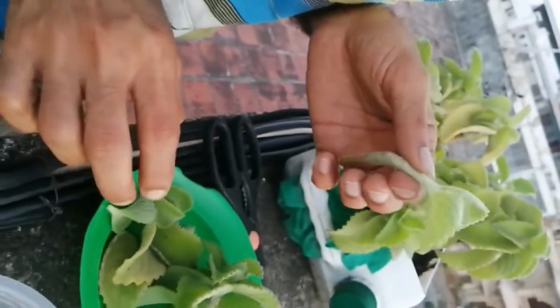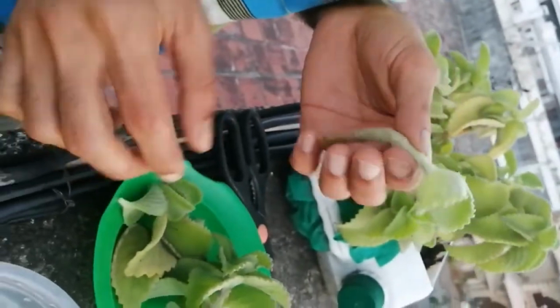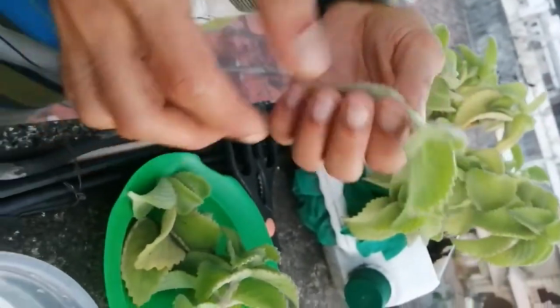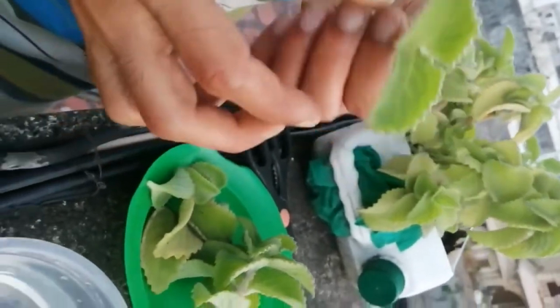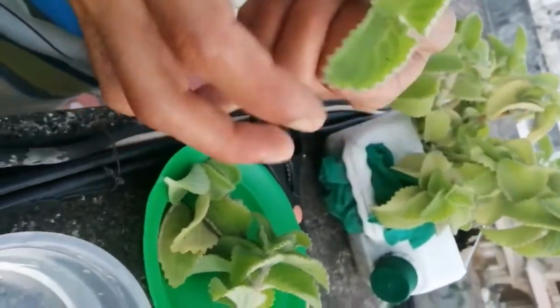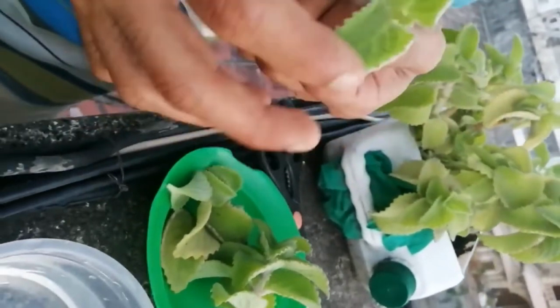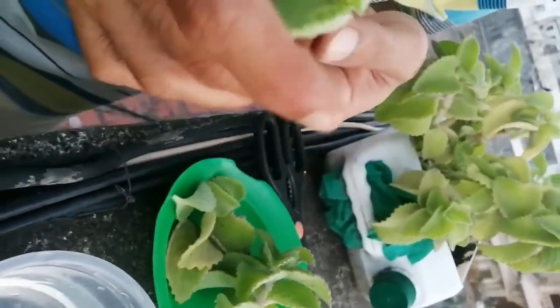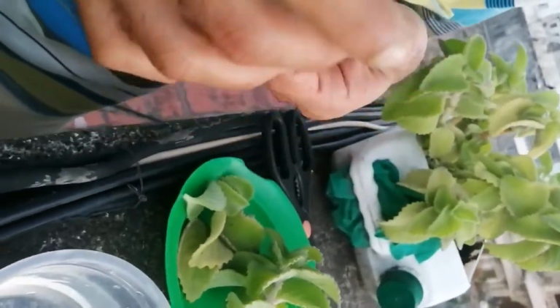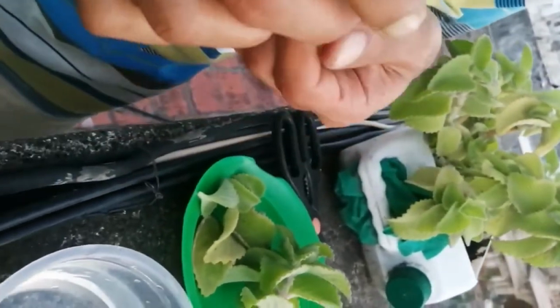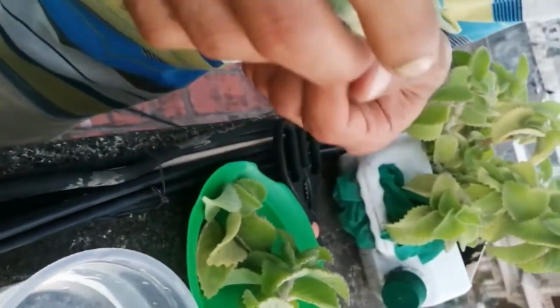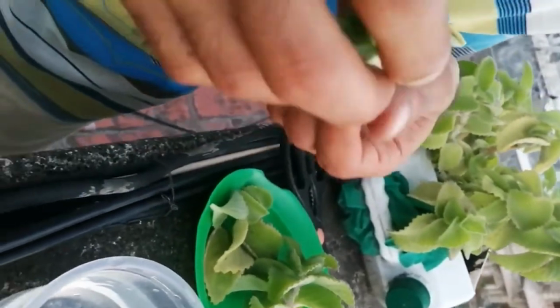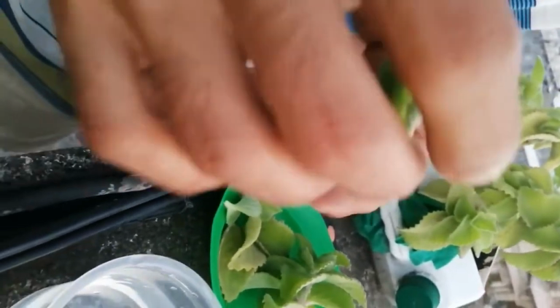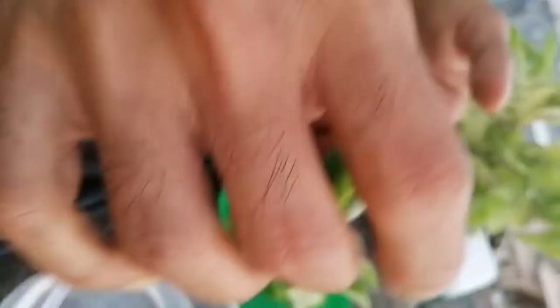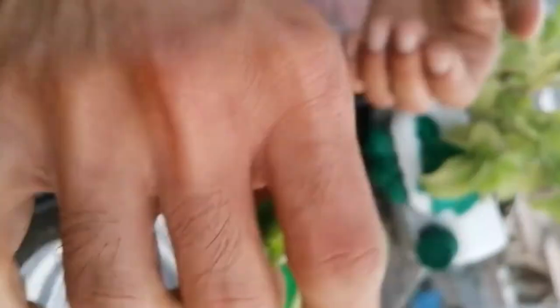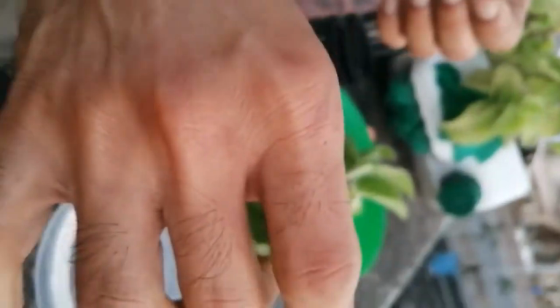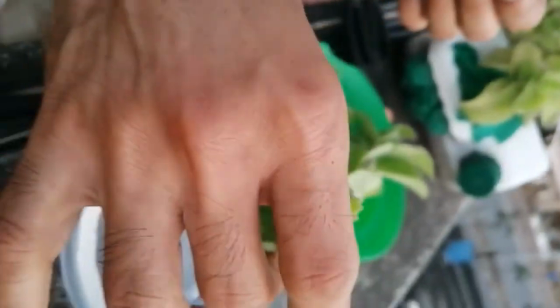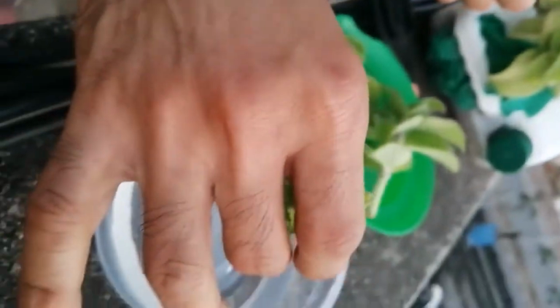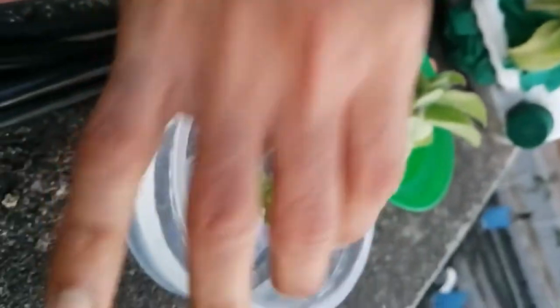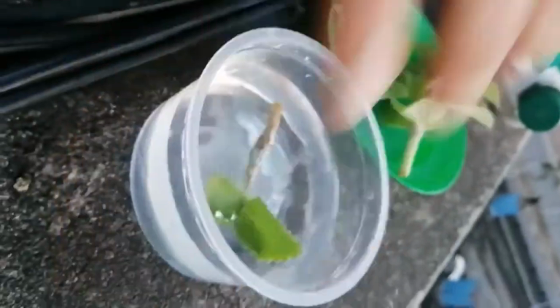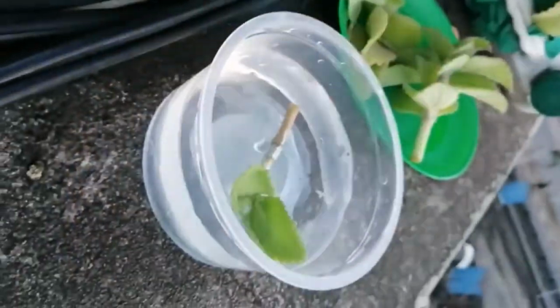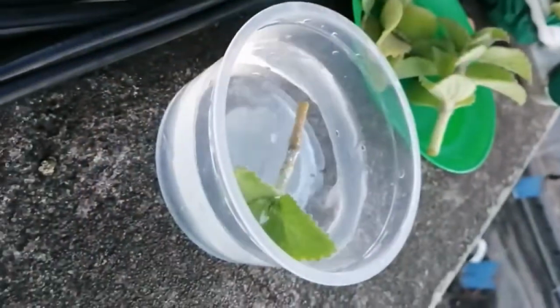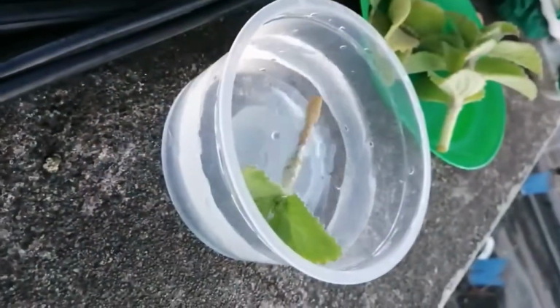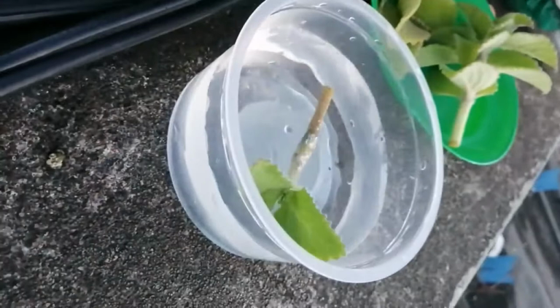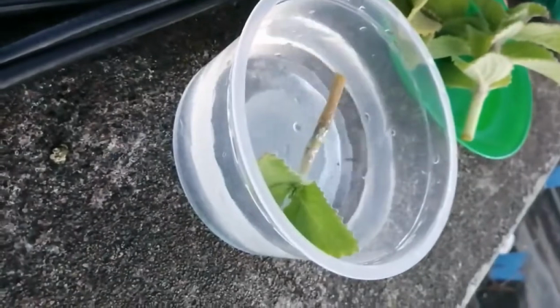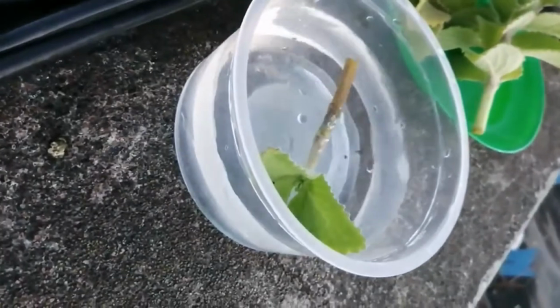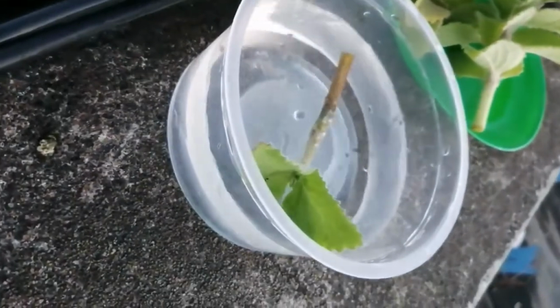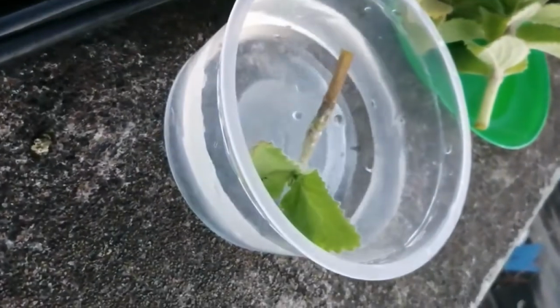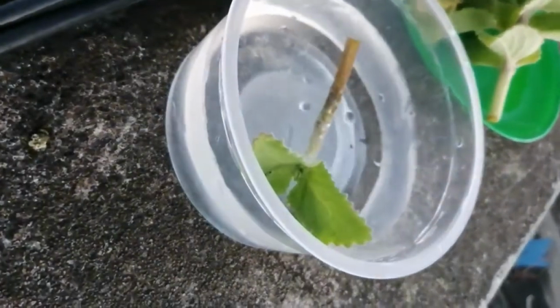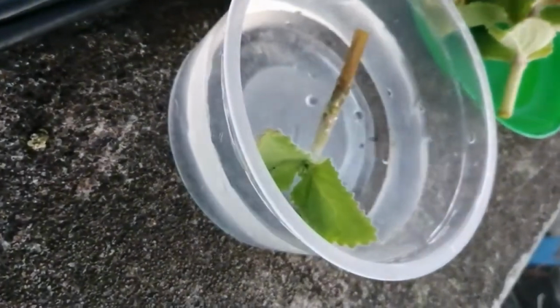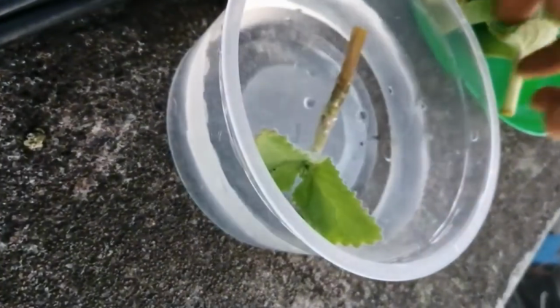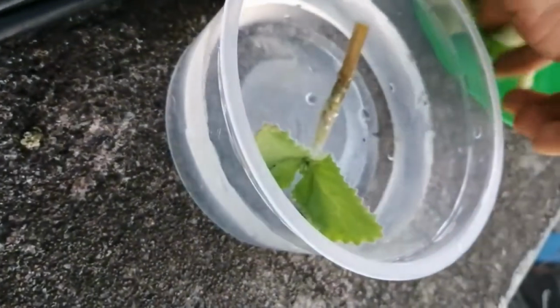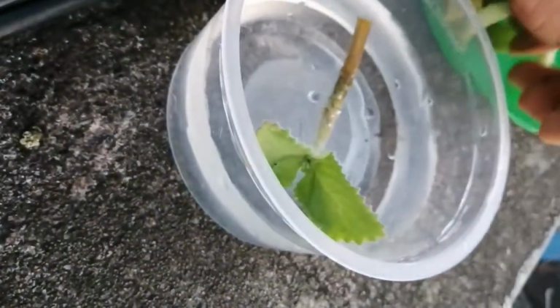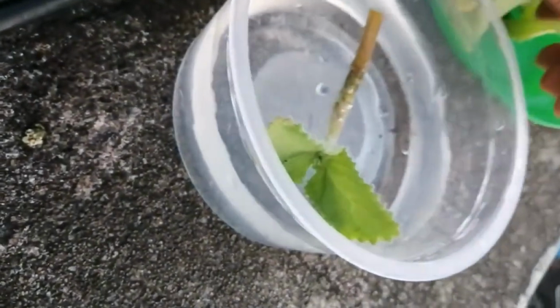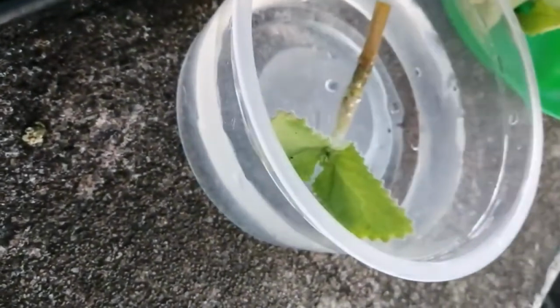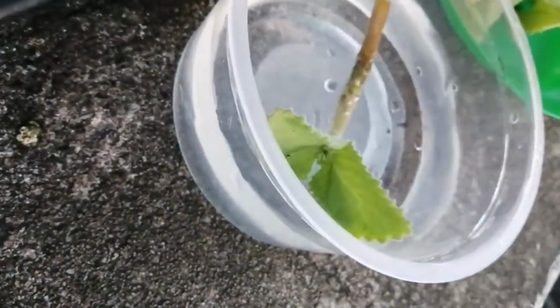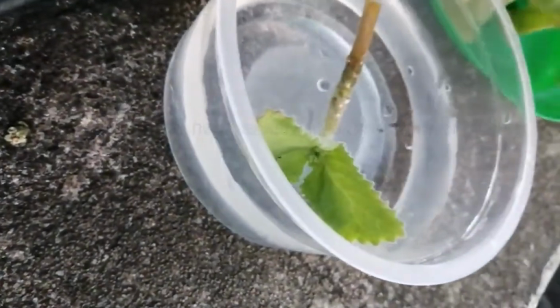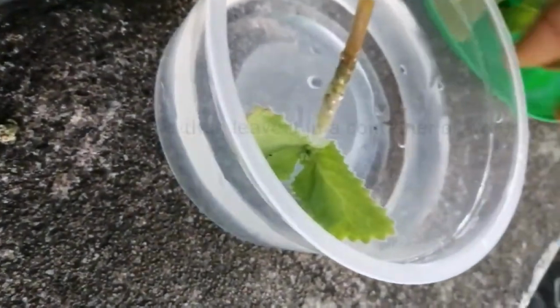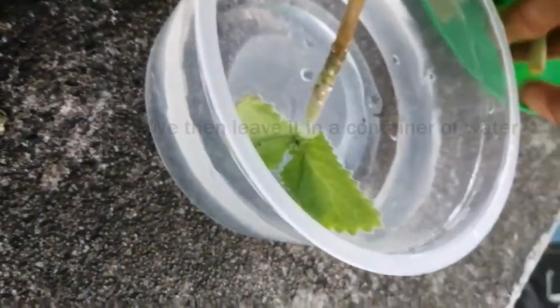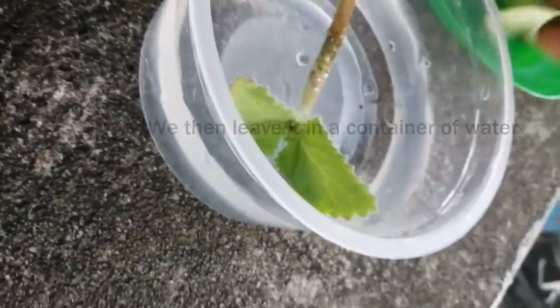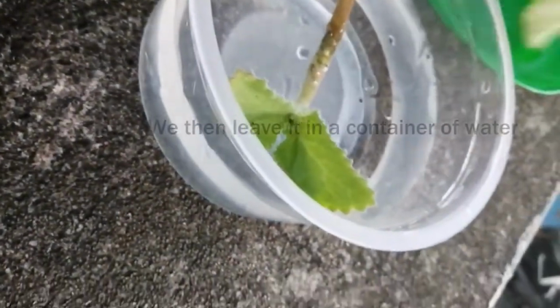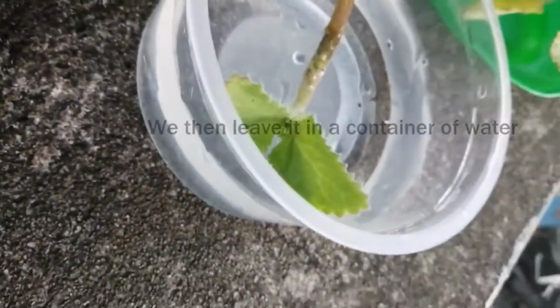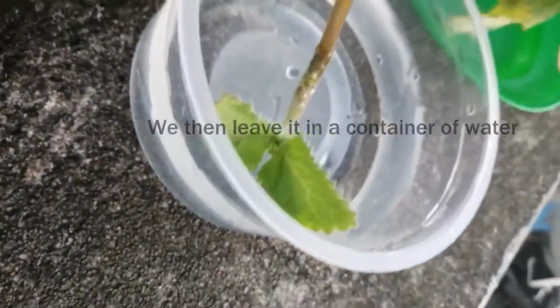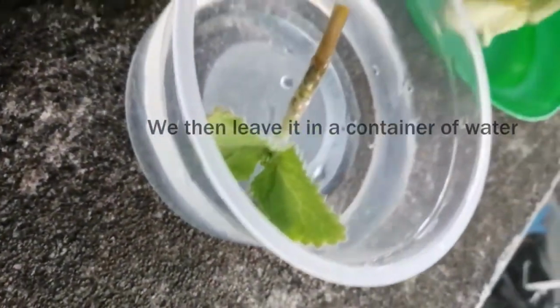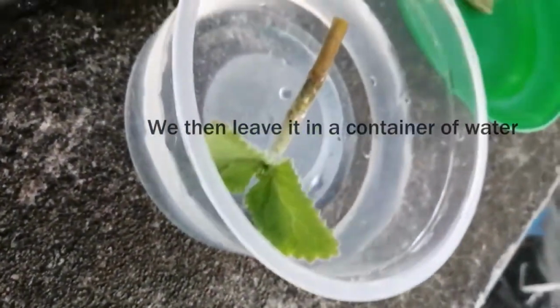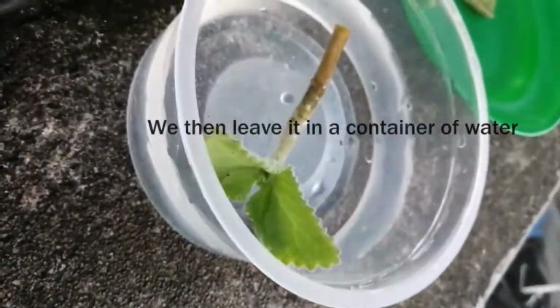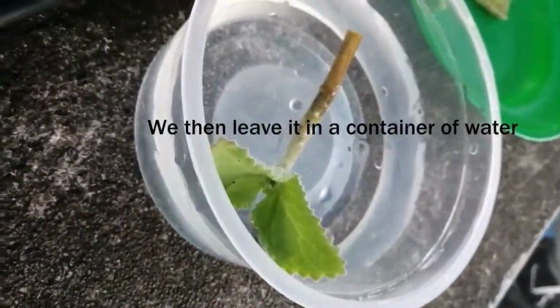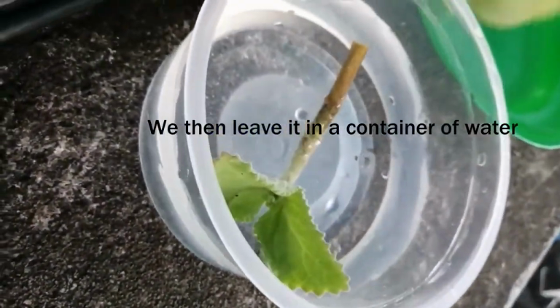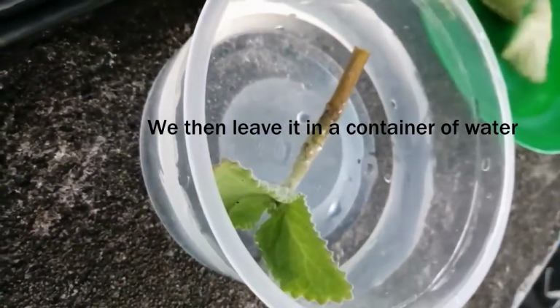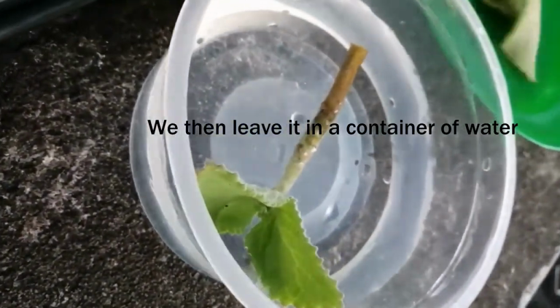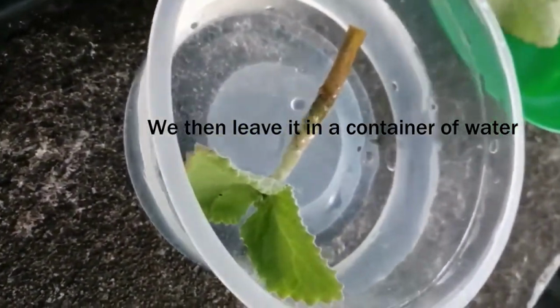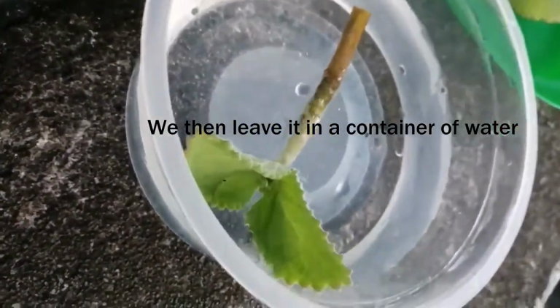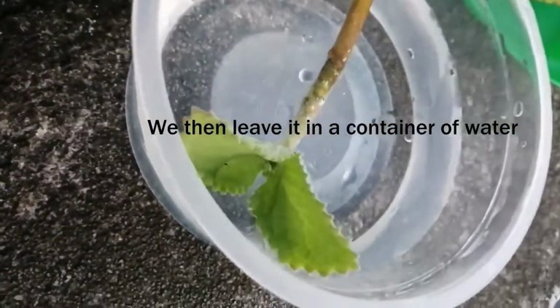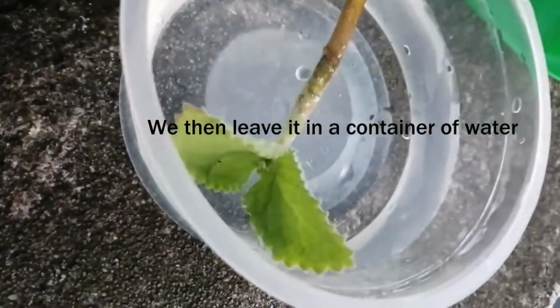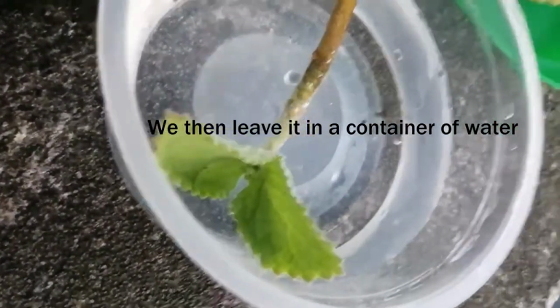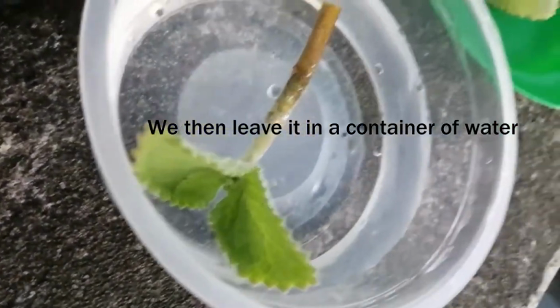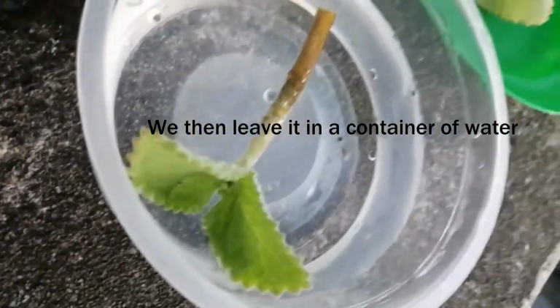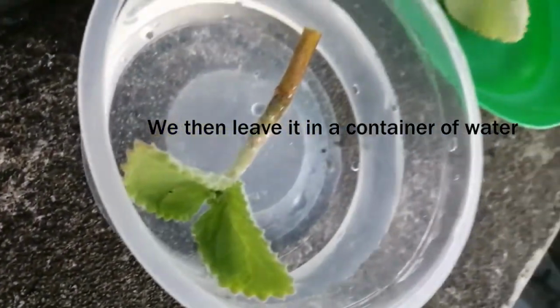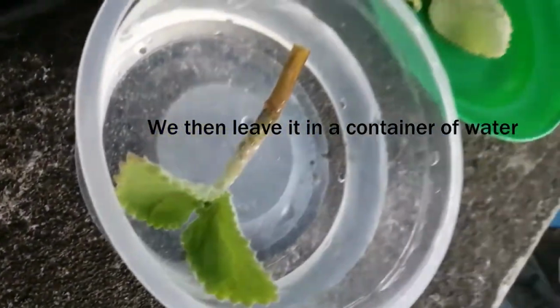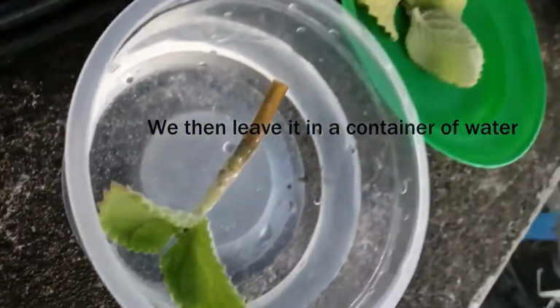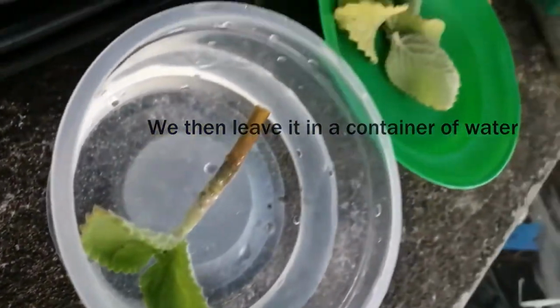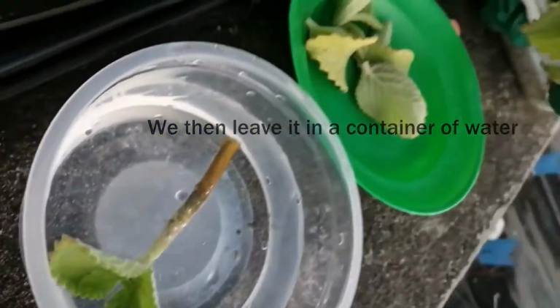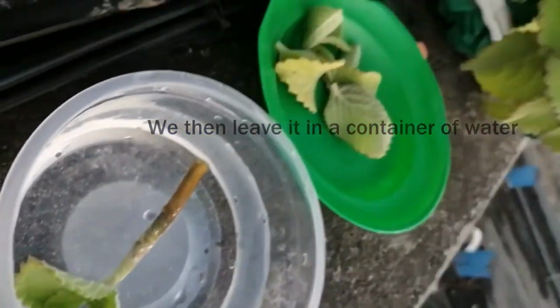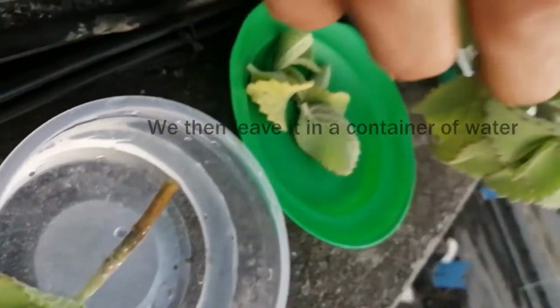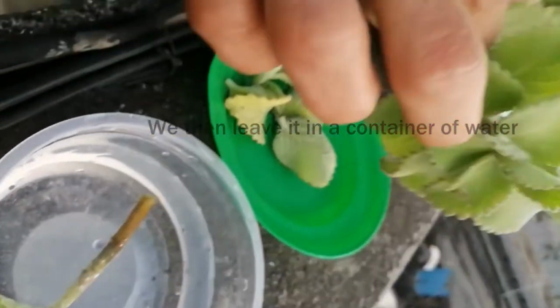You then dip it in a container of water. You do the same for your next cutting.